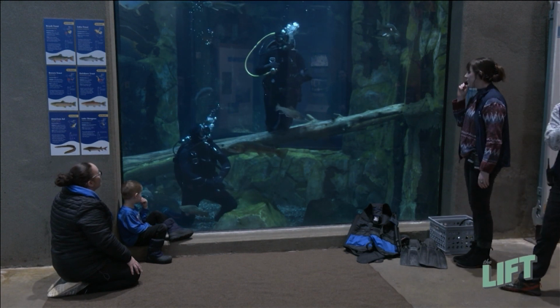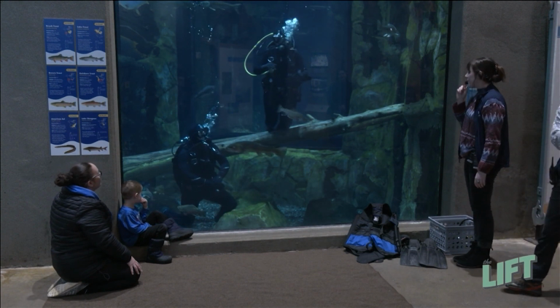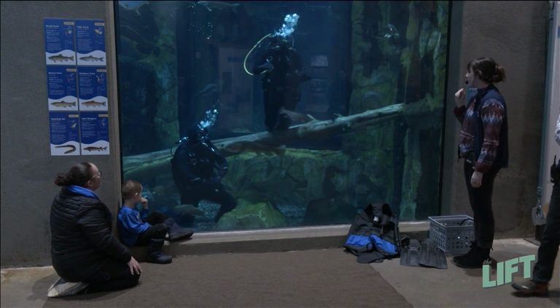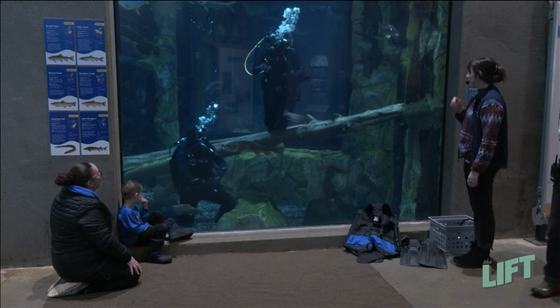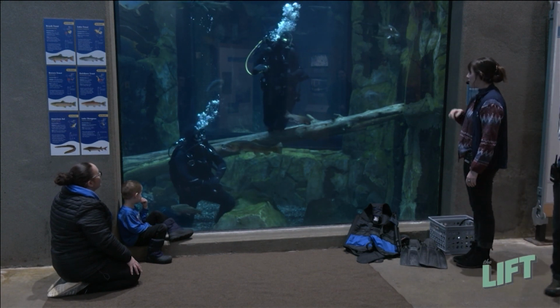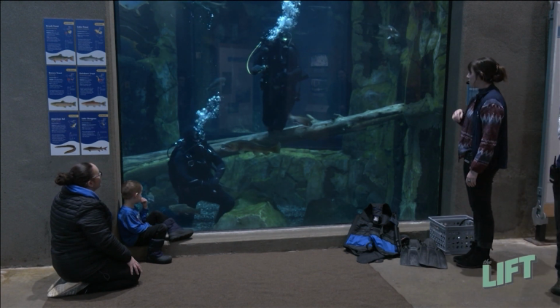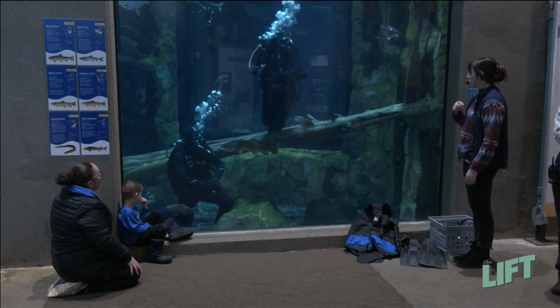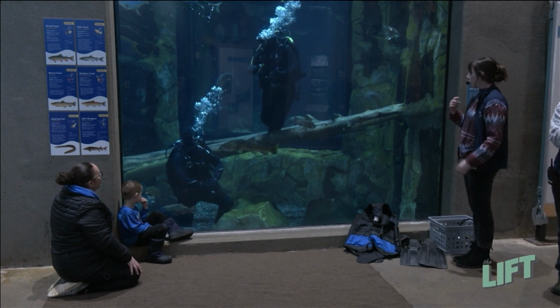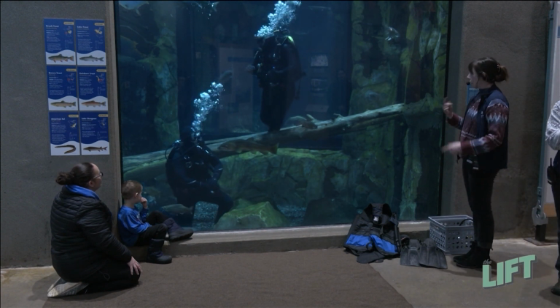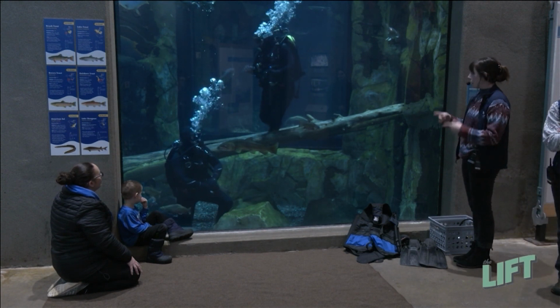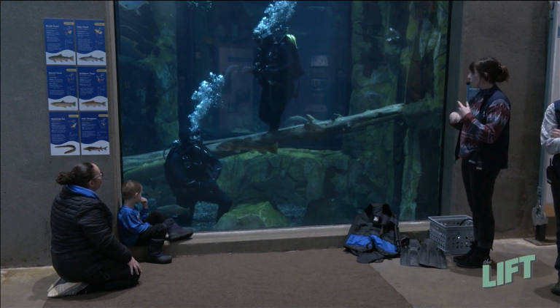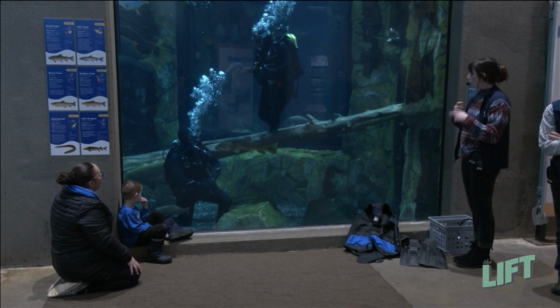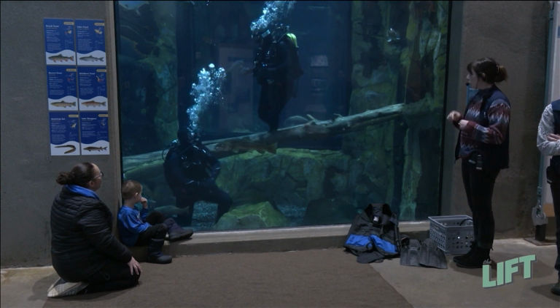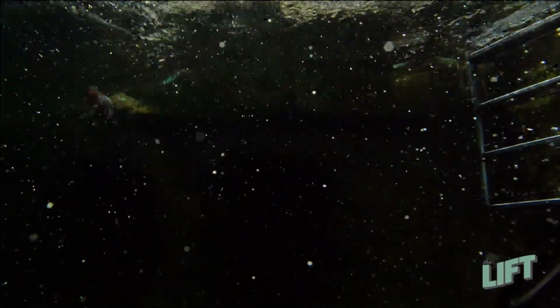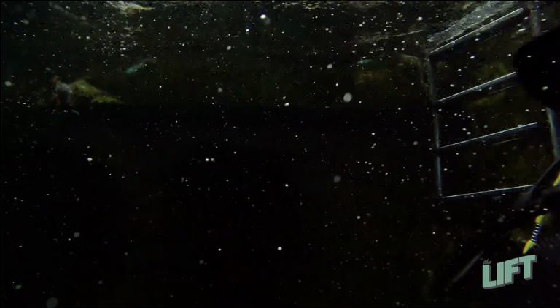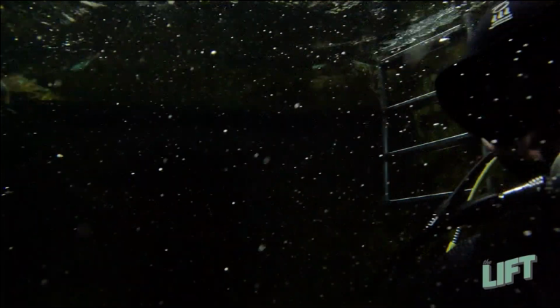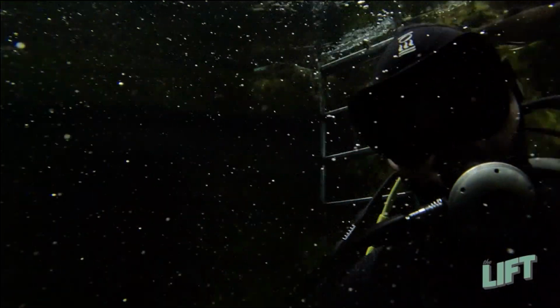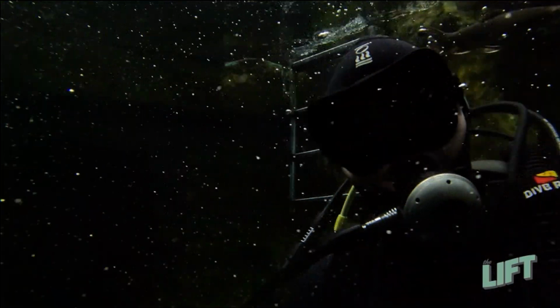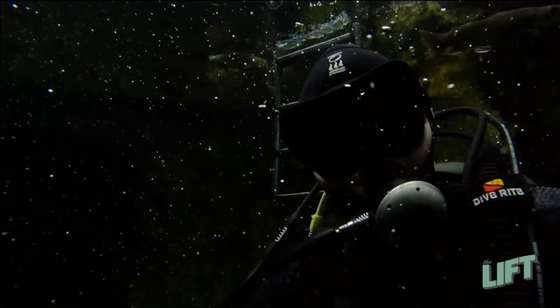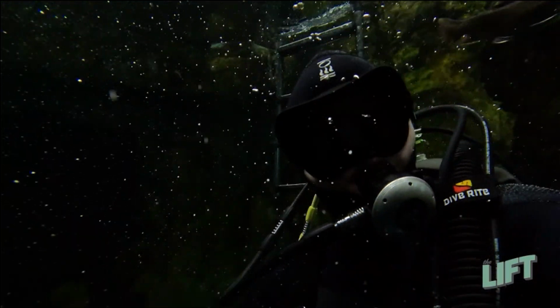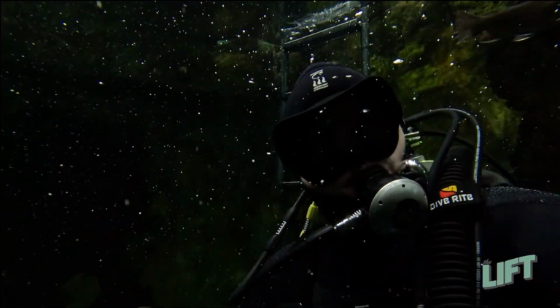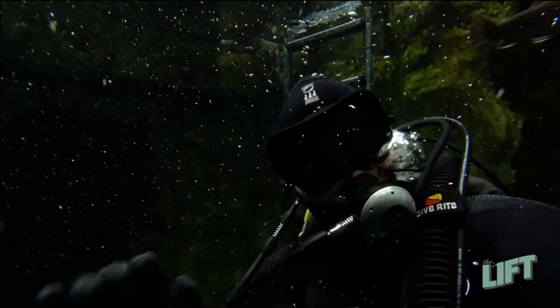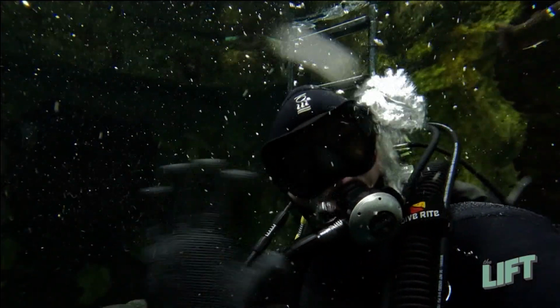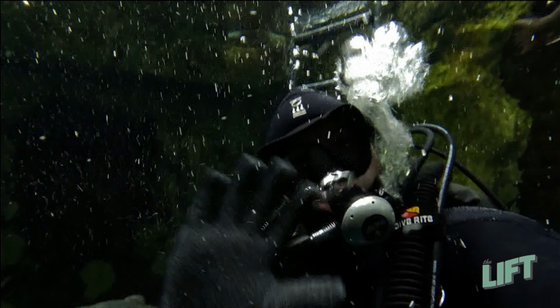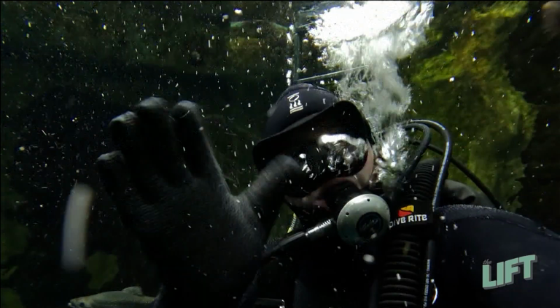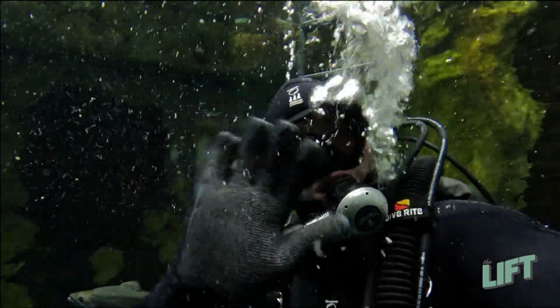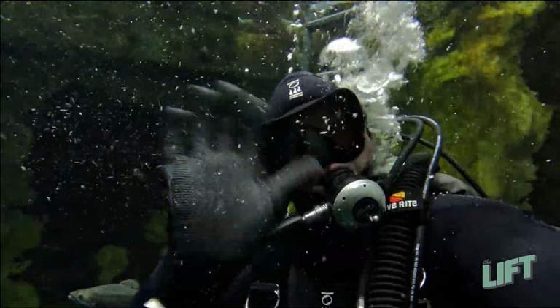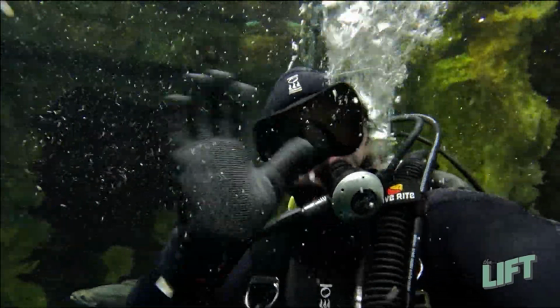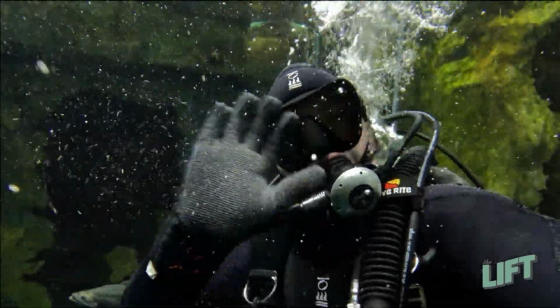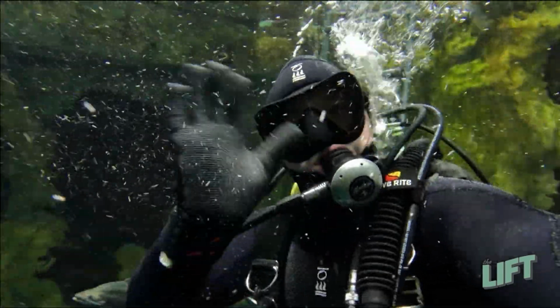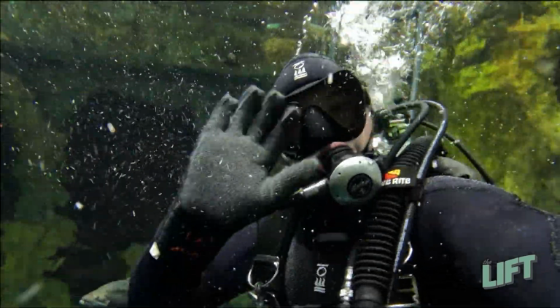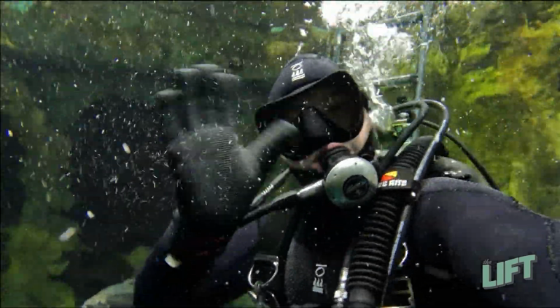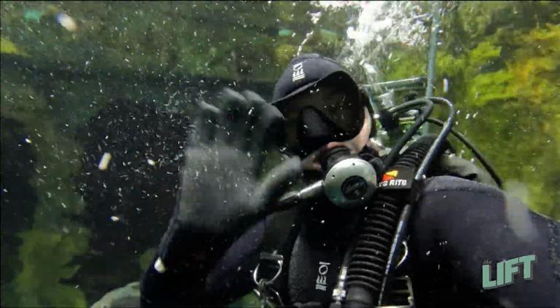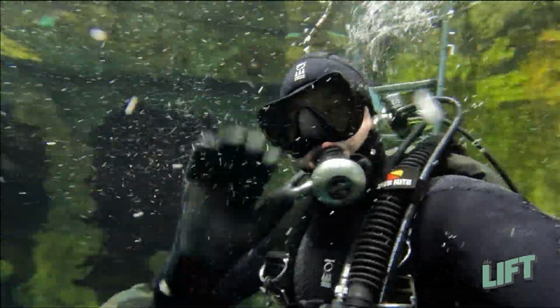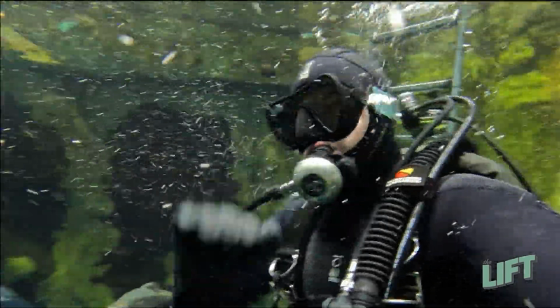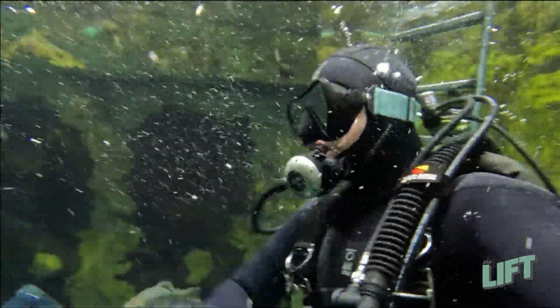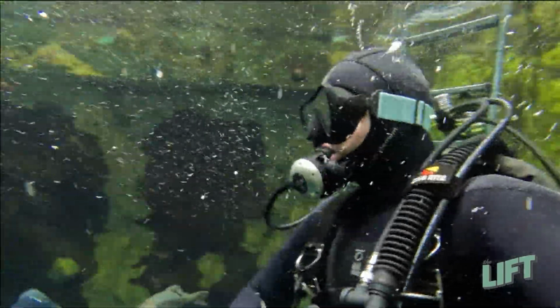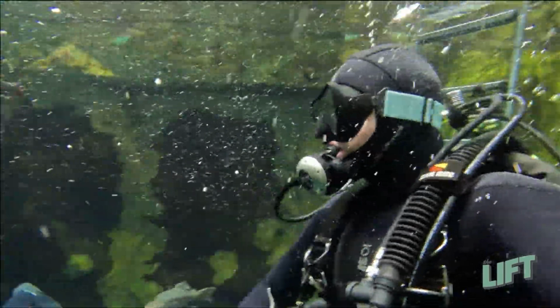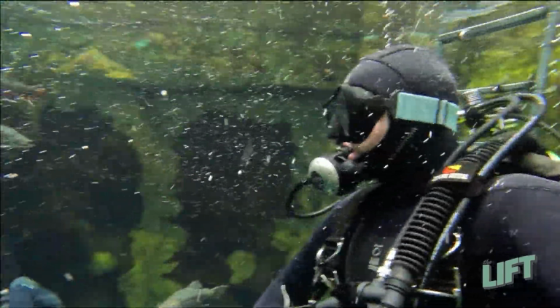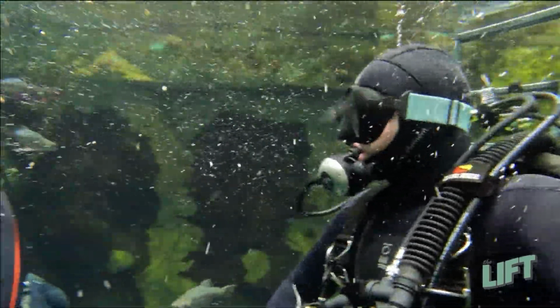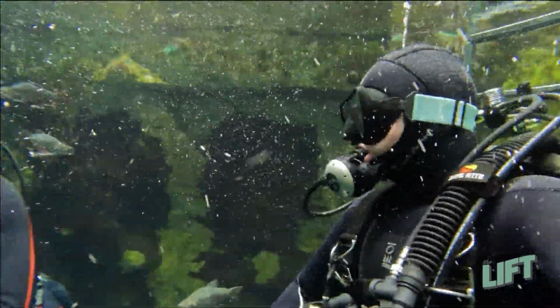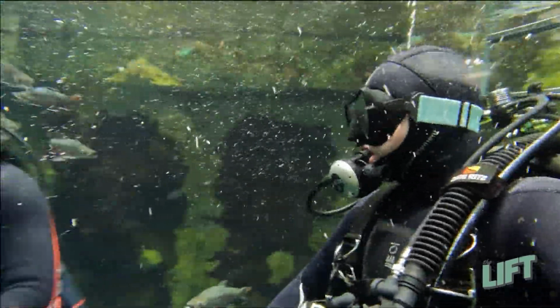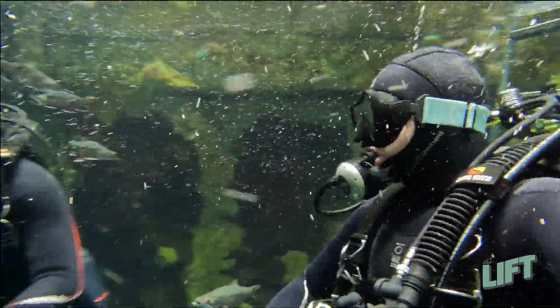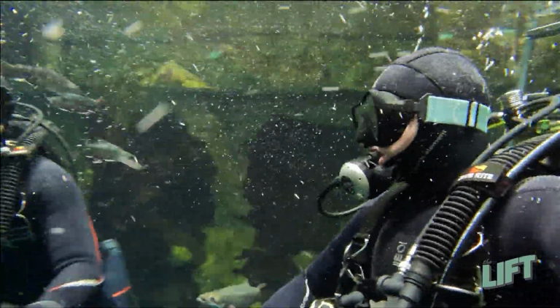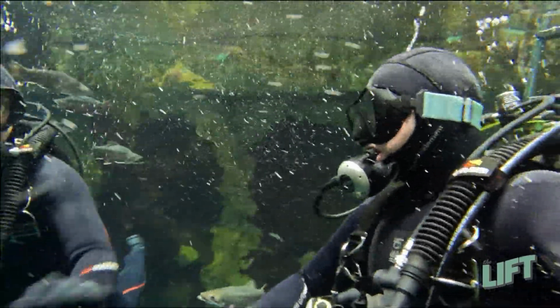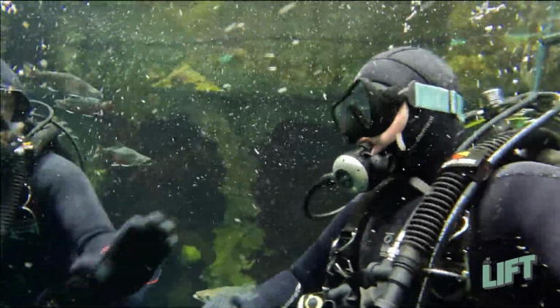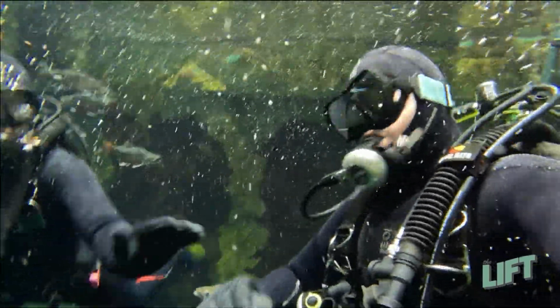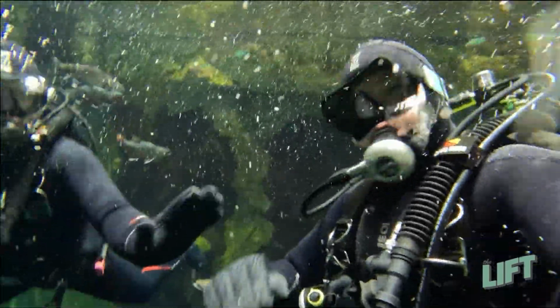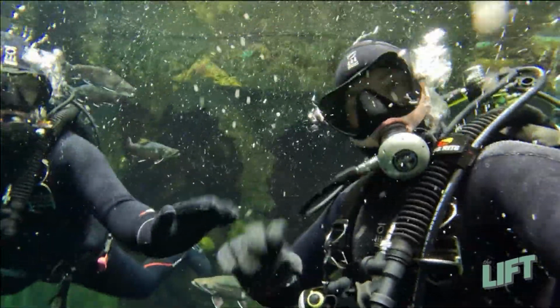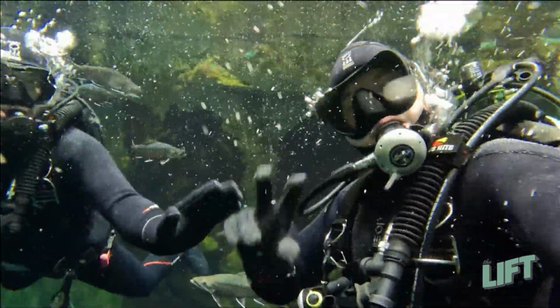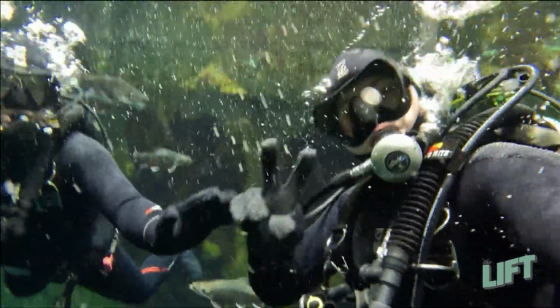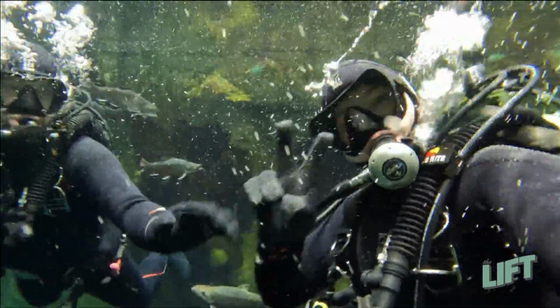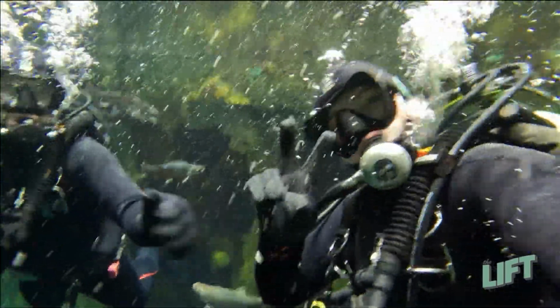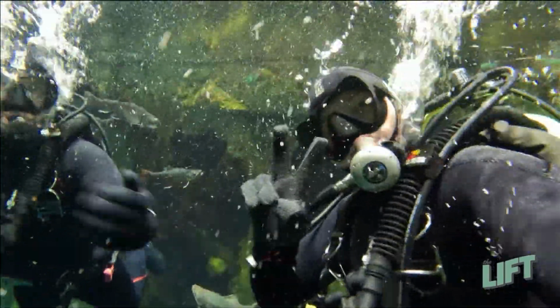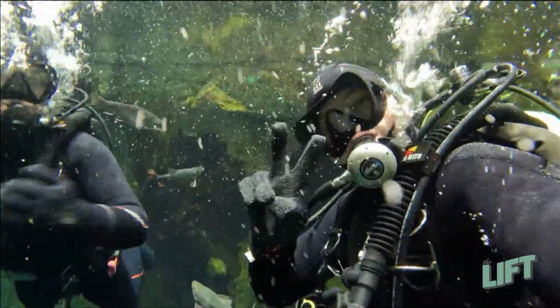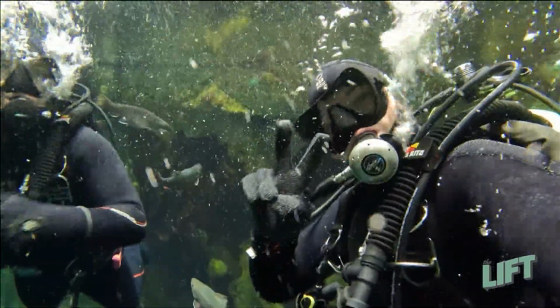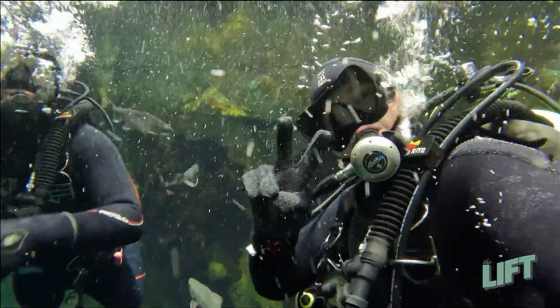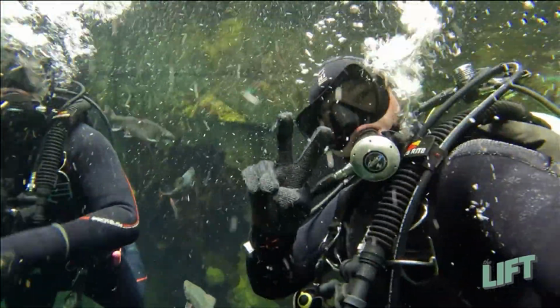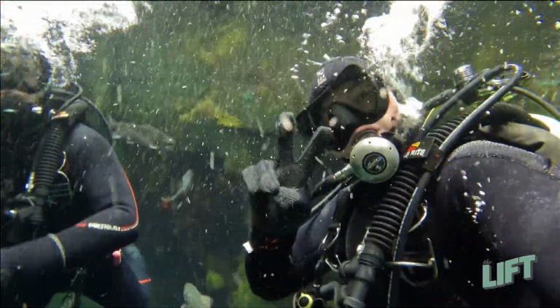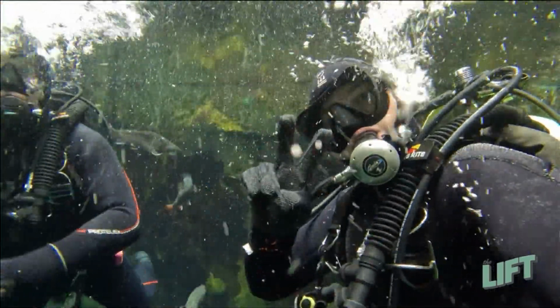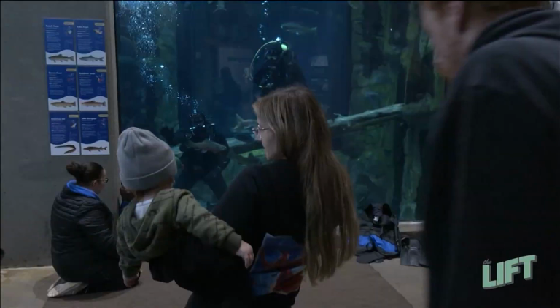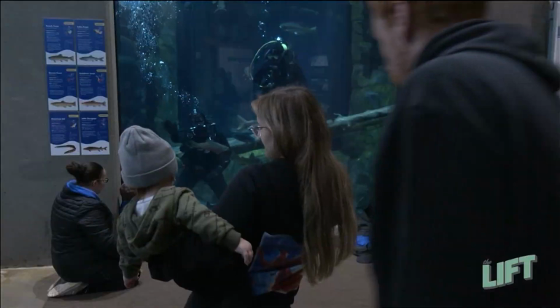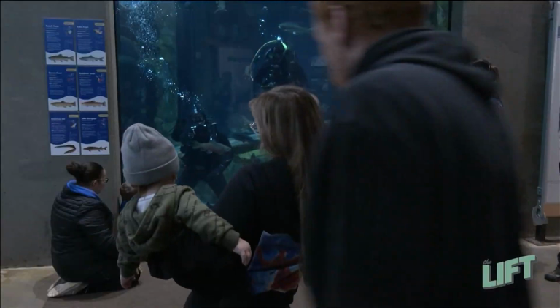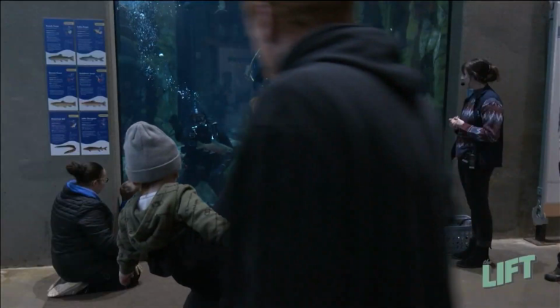Looks like the divers are getting ready to wrap up and go up top. If you want to wave goodbye to them, now's a good time to do that.